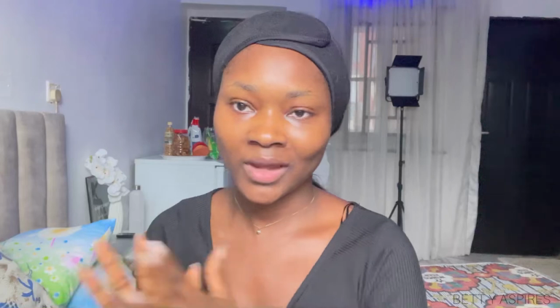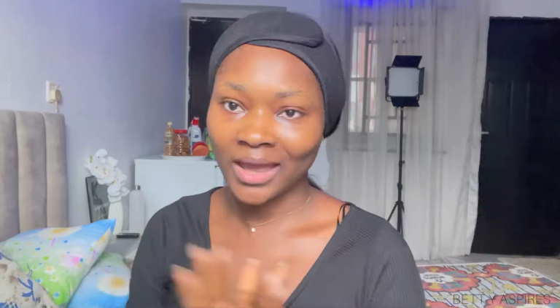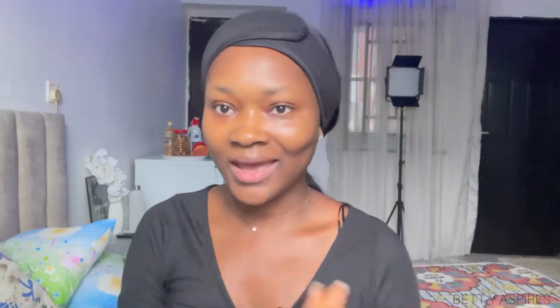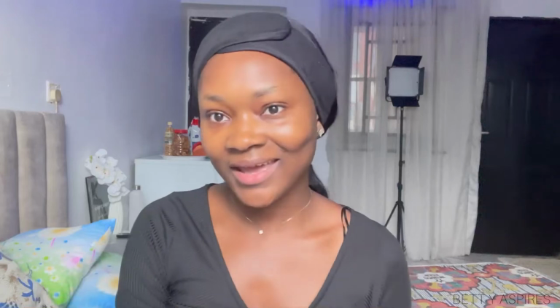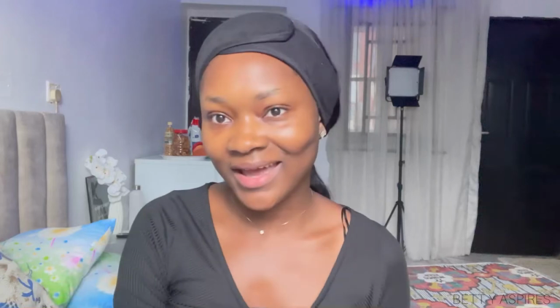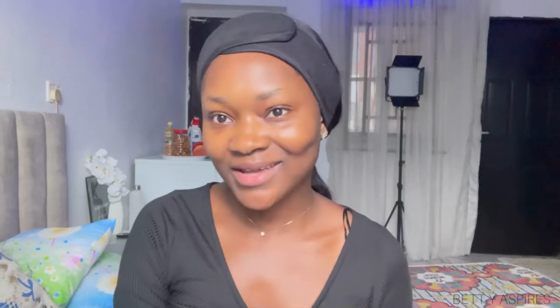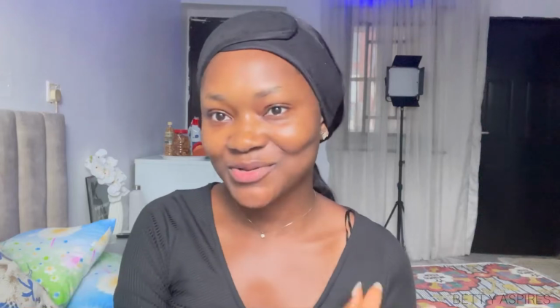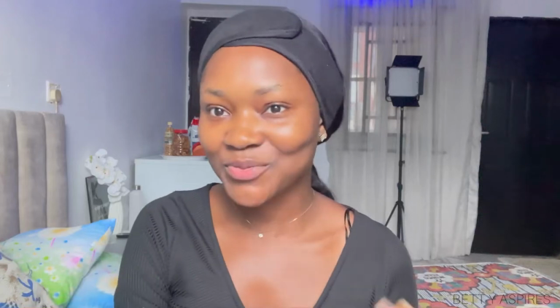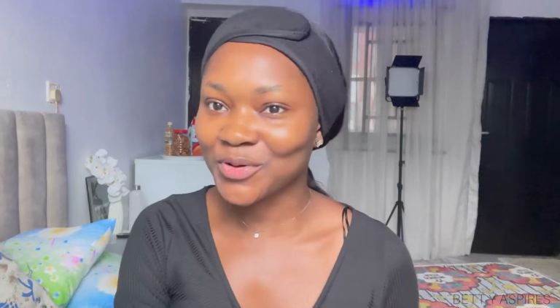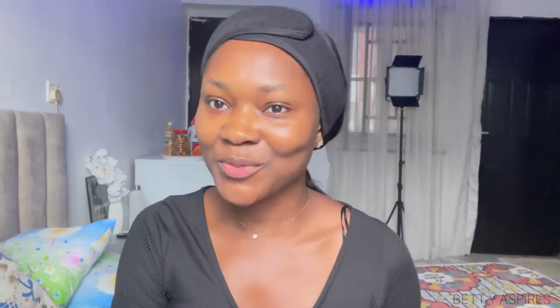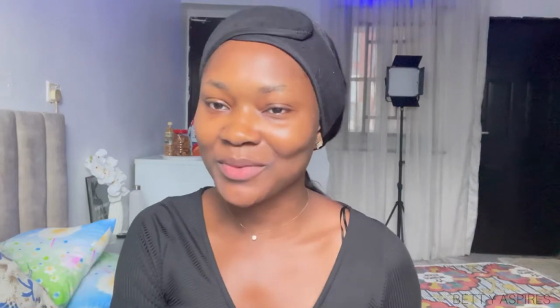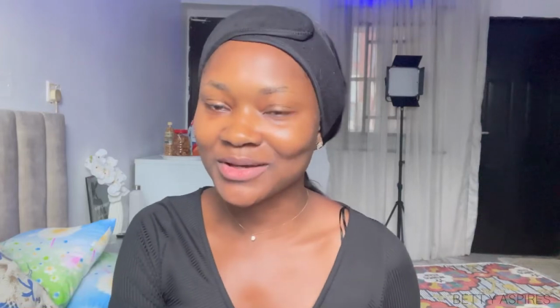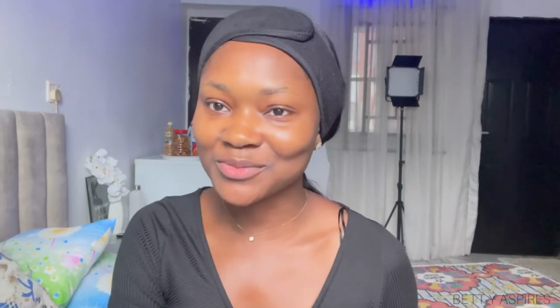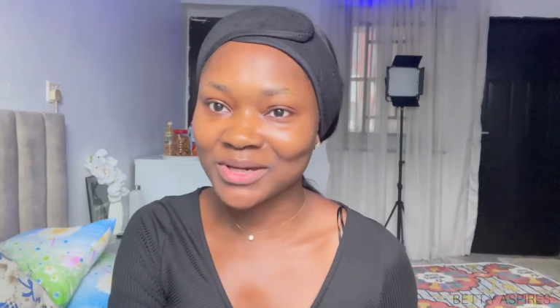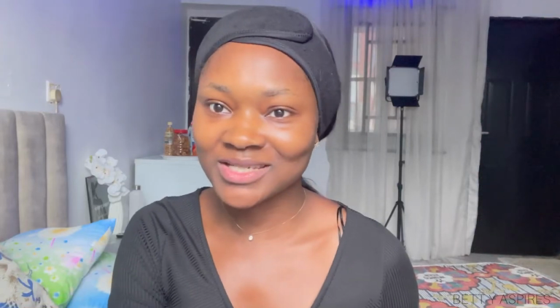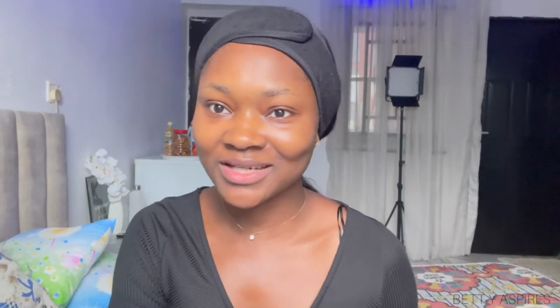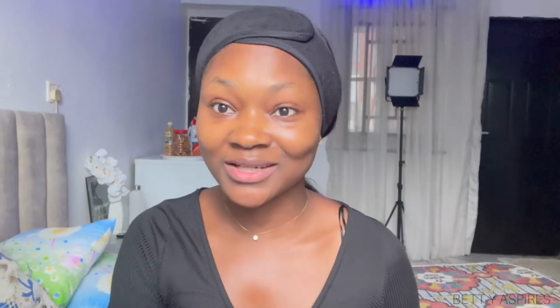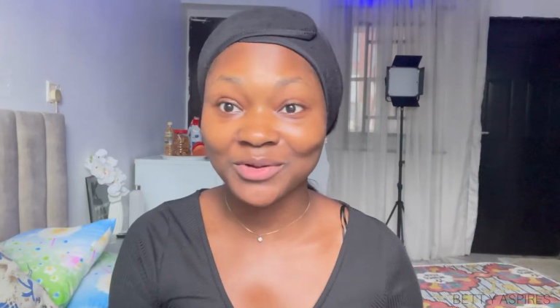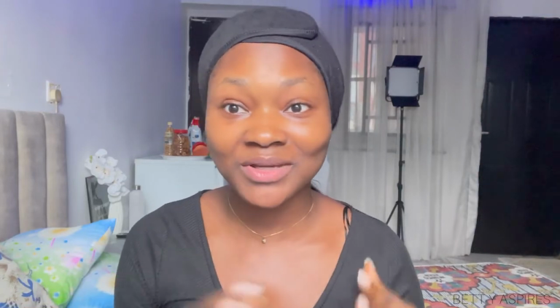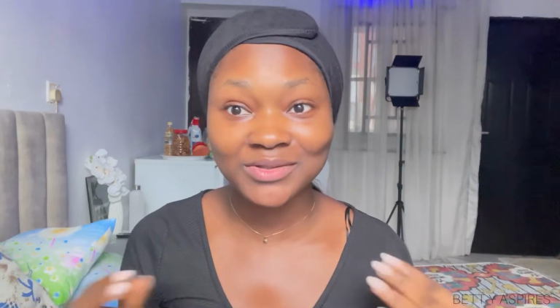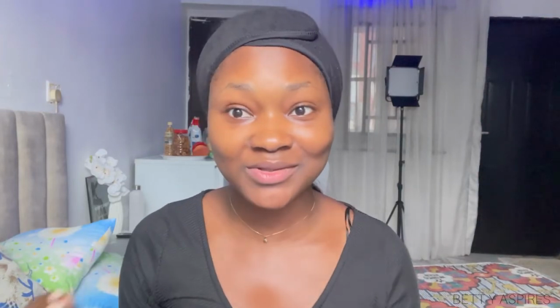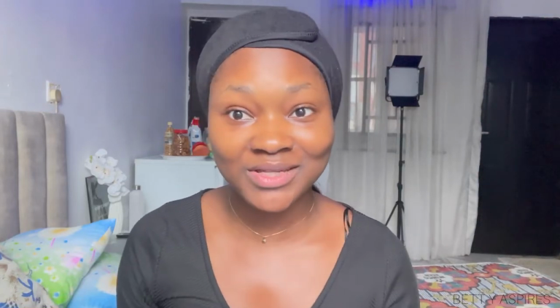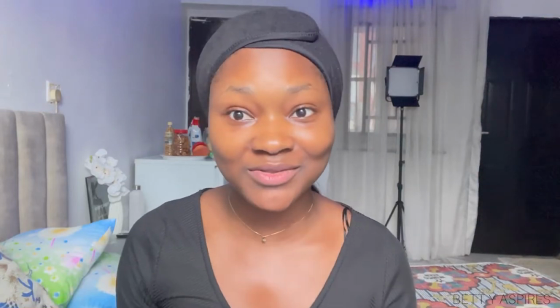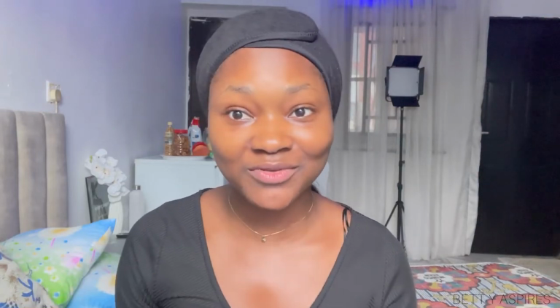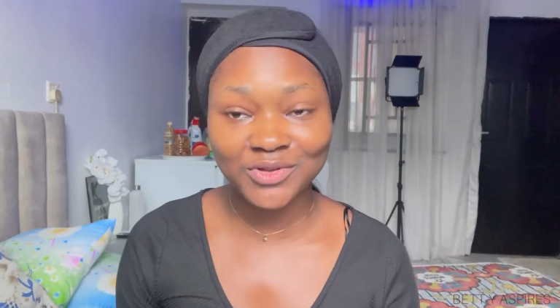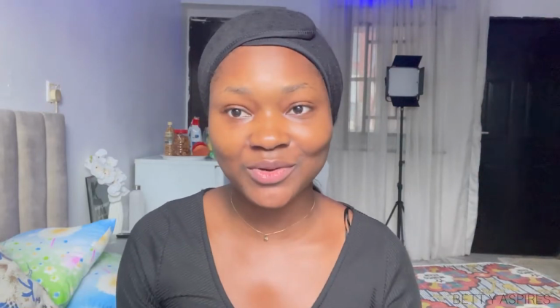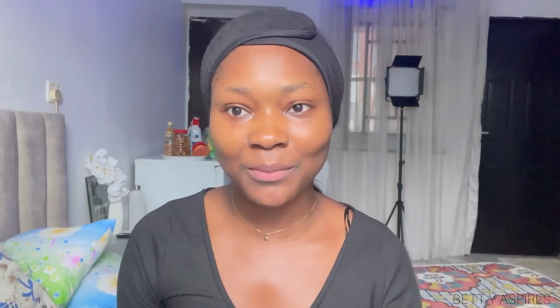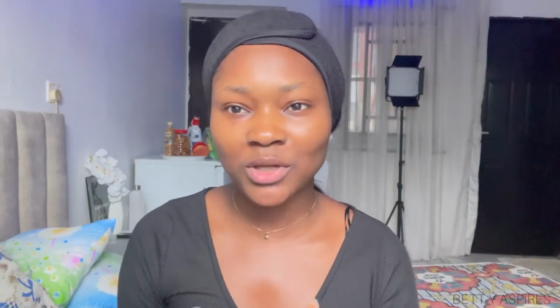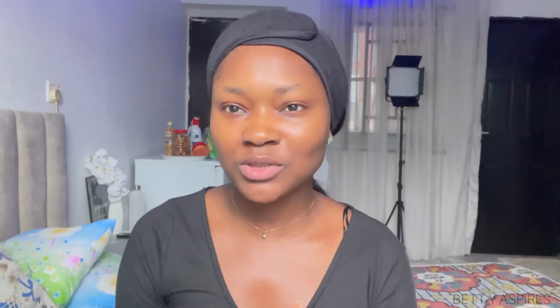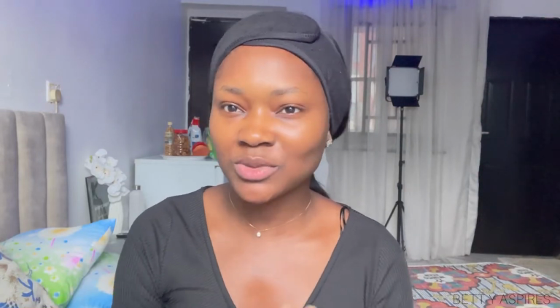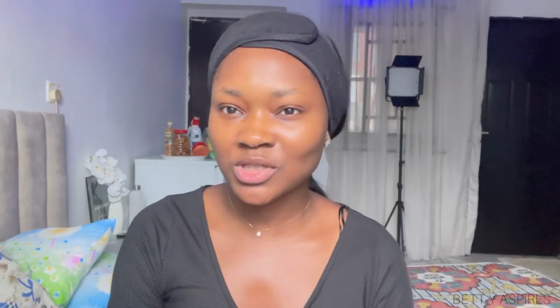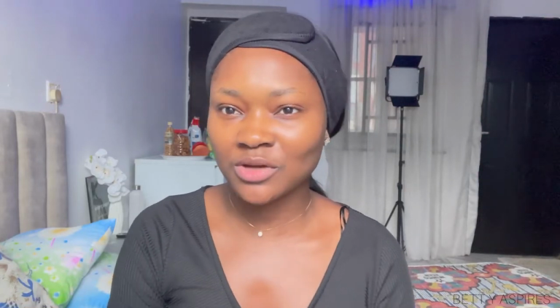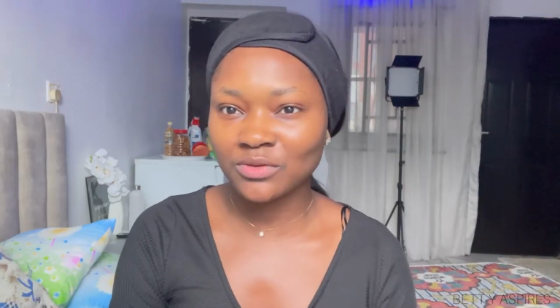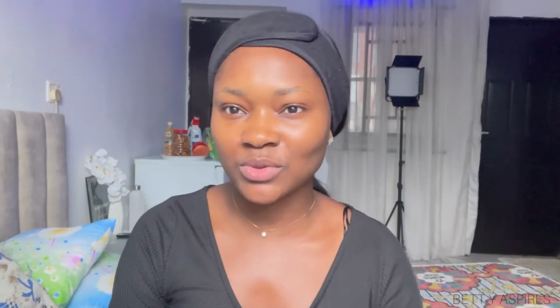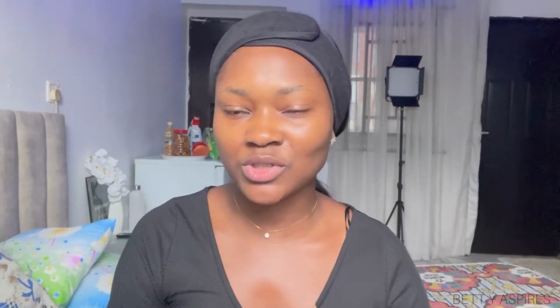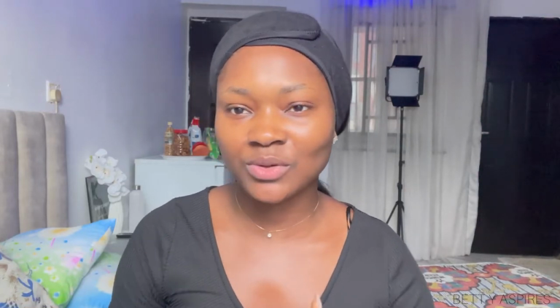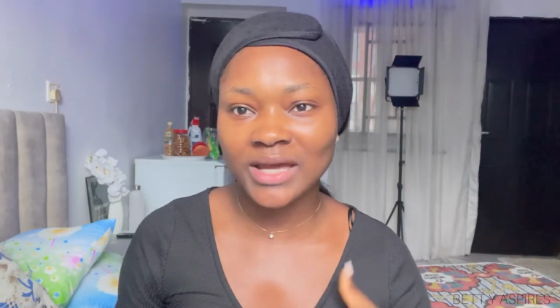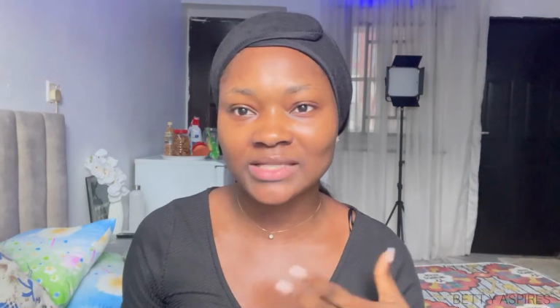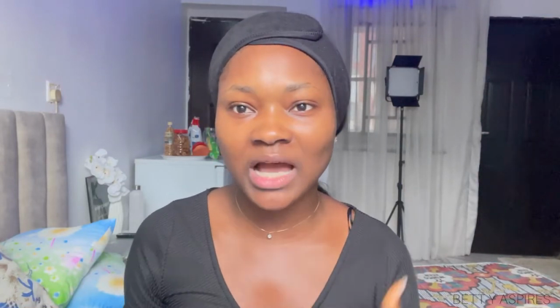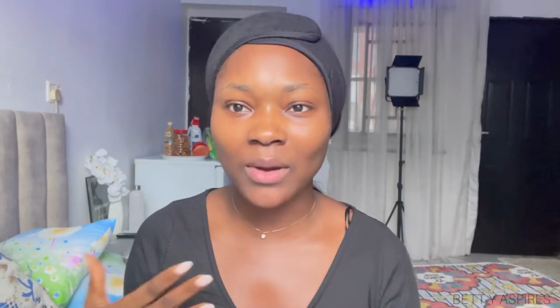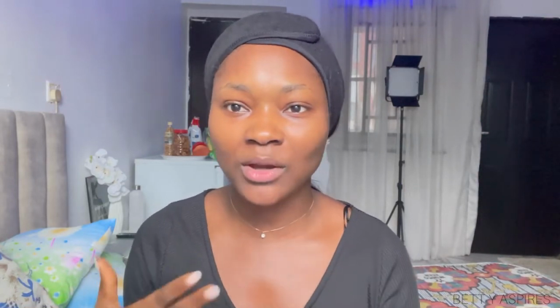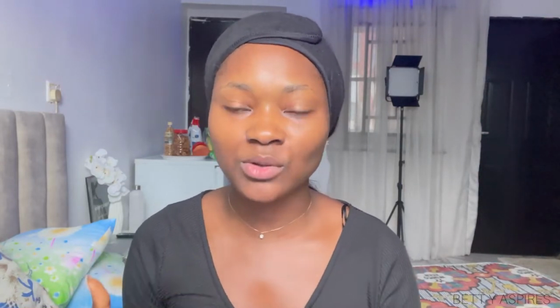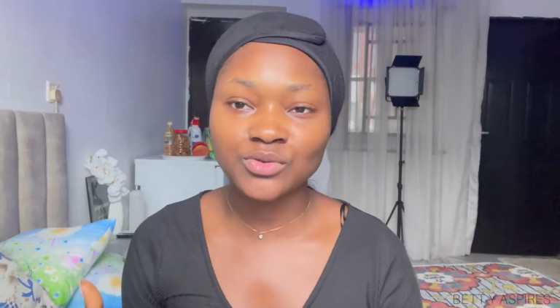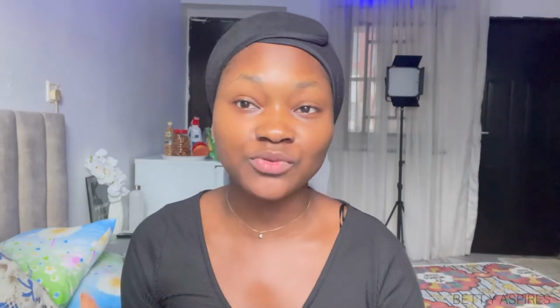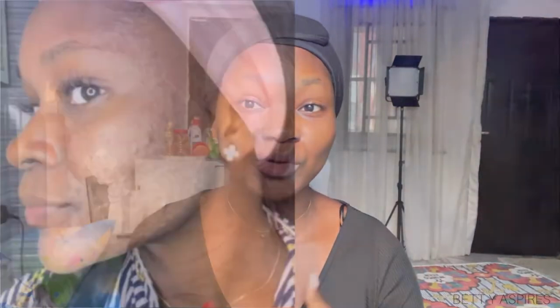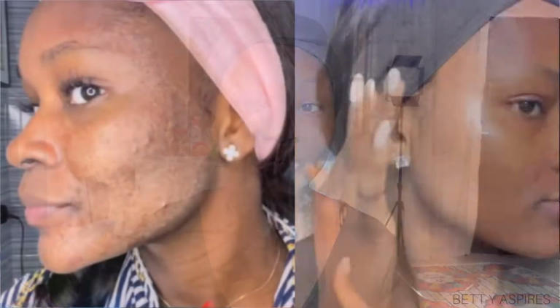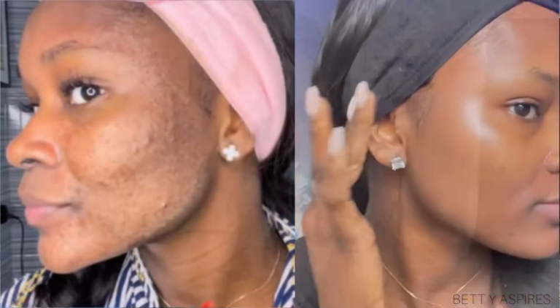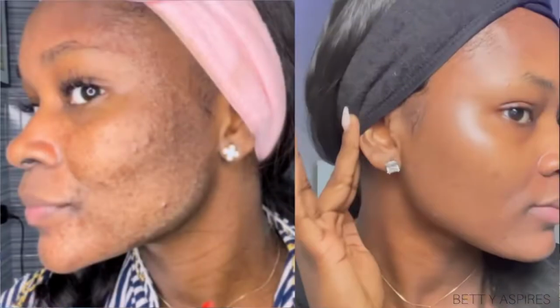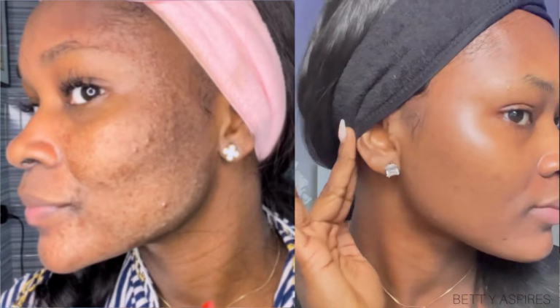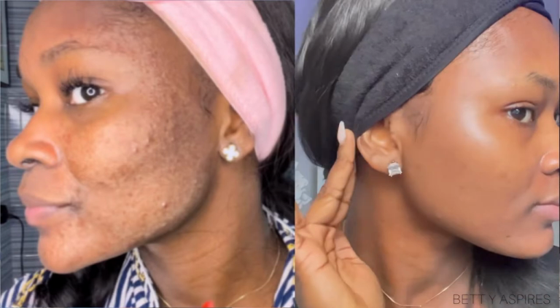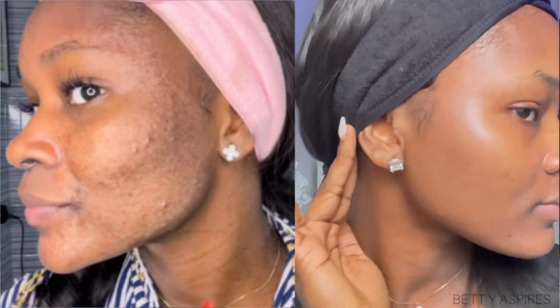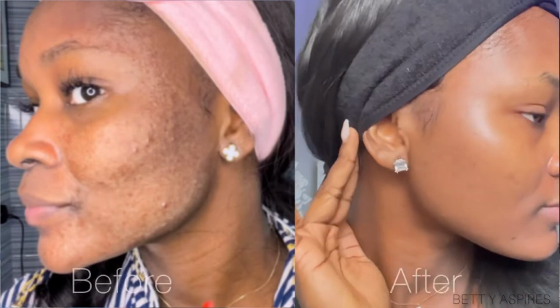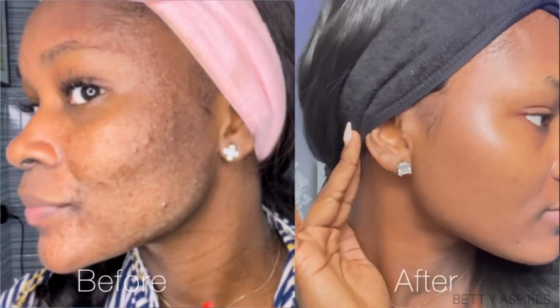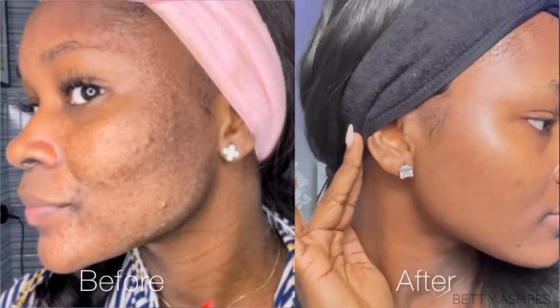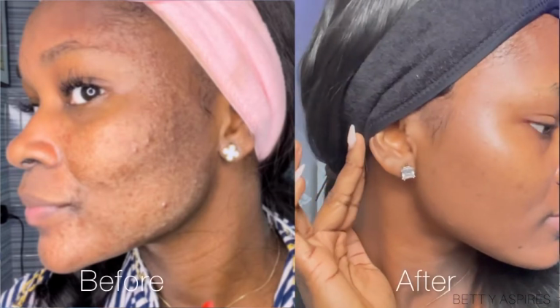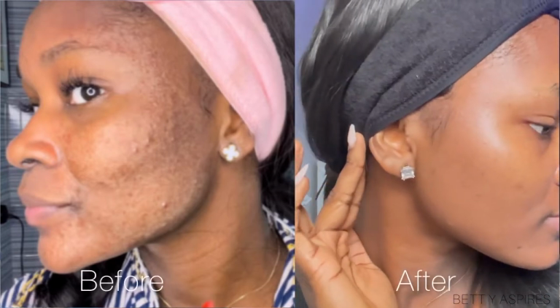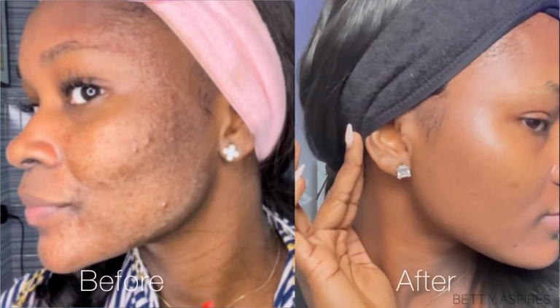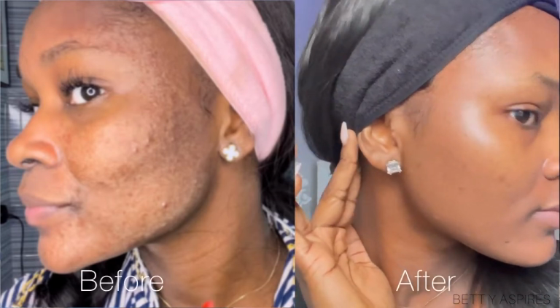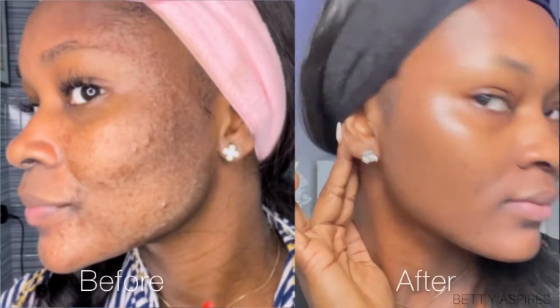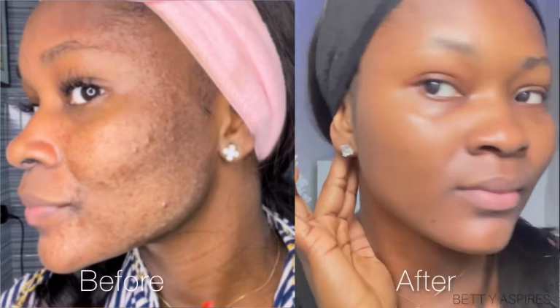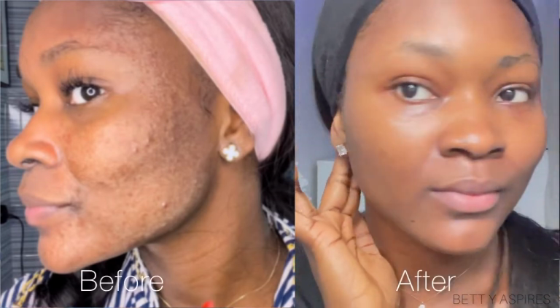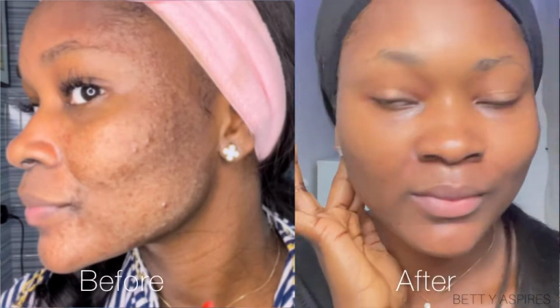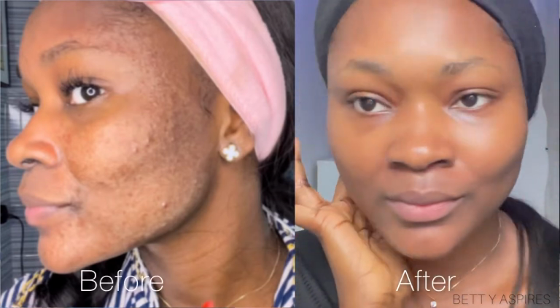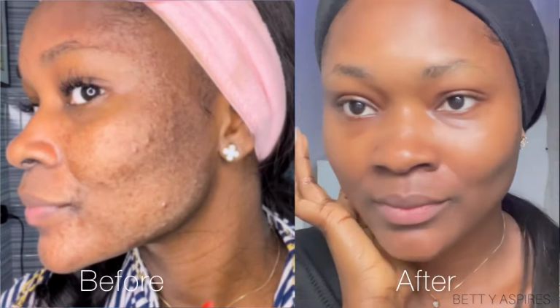Hey guys, welcome back to my channel. In today's video, I'm going to be sharing with you guys how I got rid of skin texture using Vaseline.